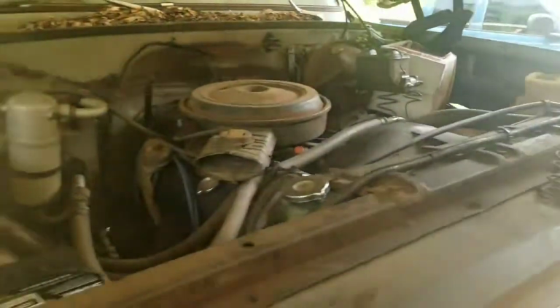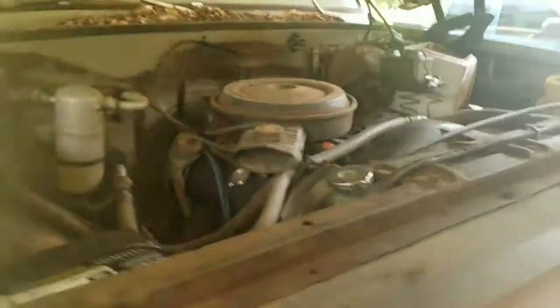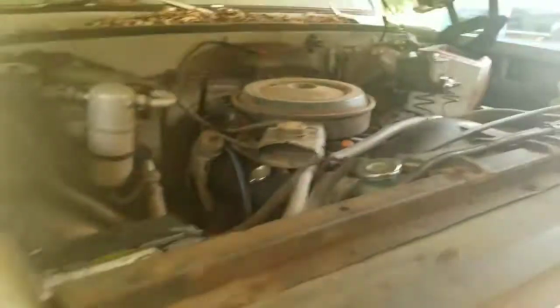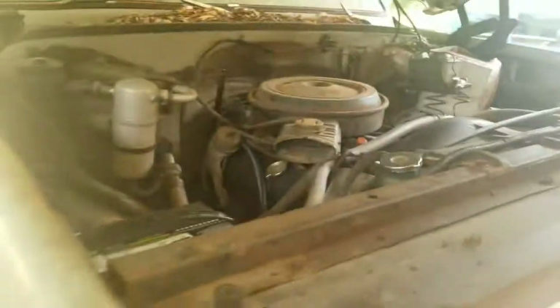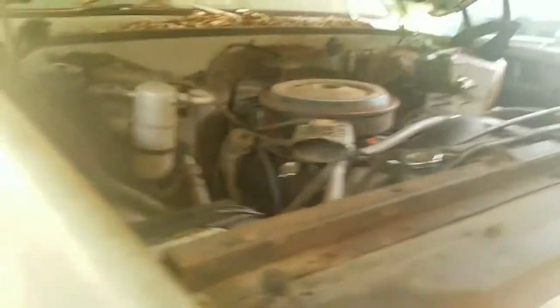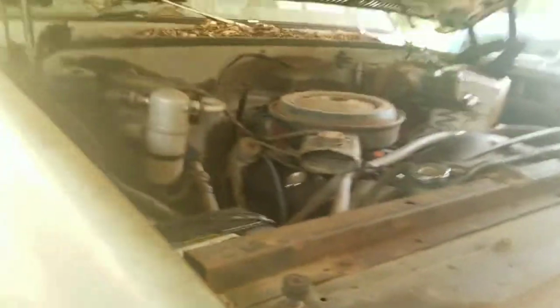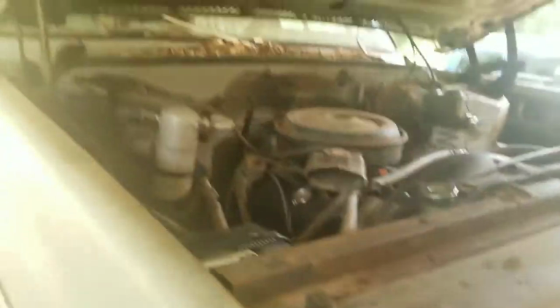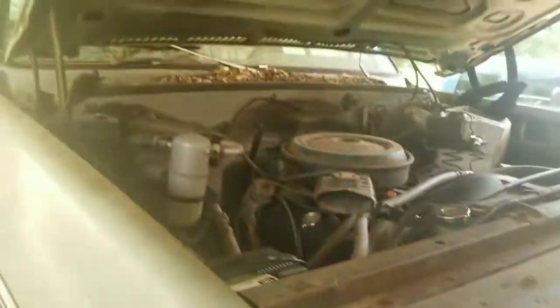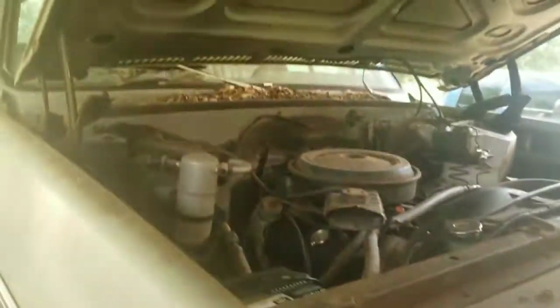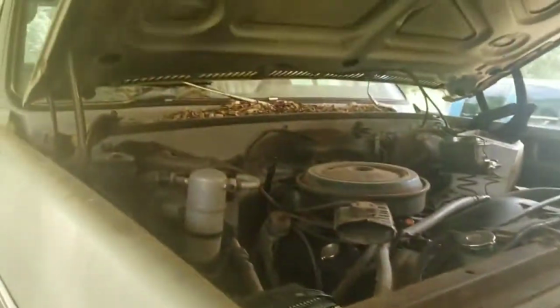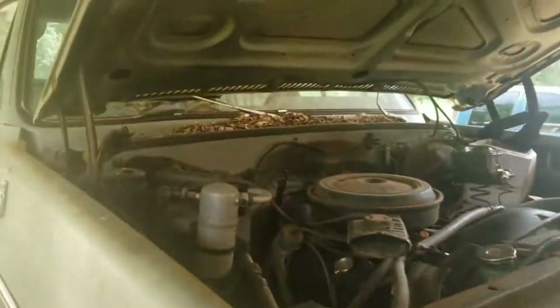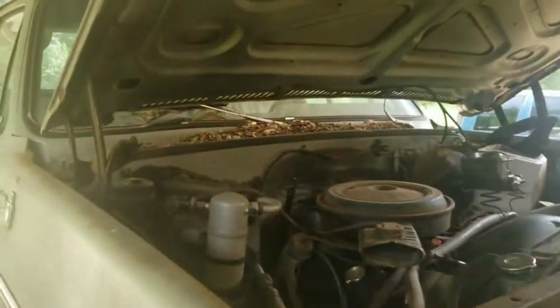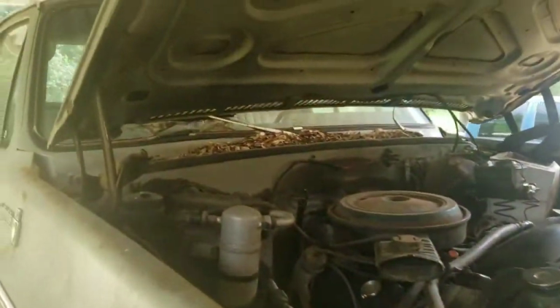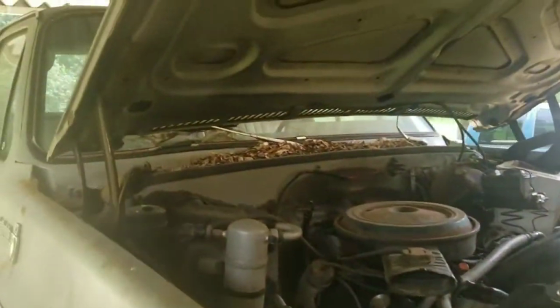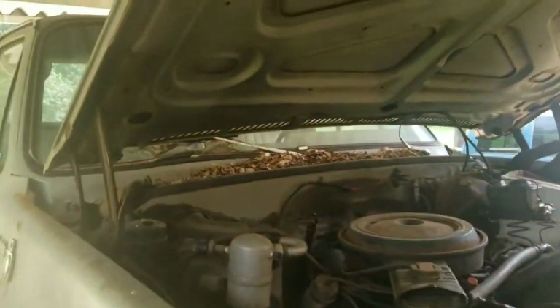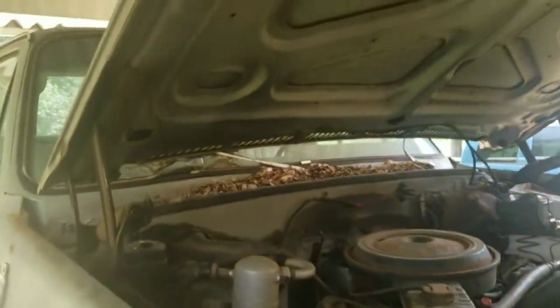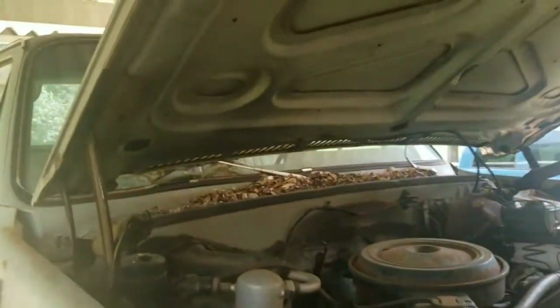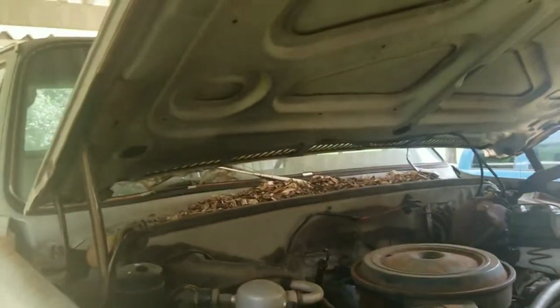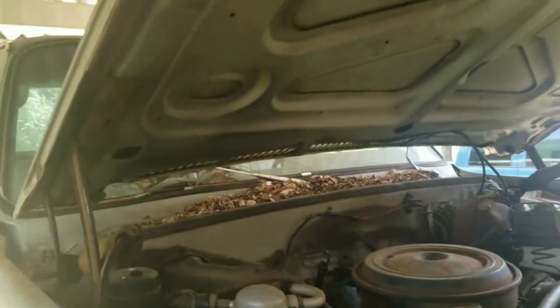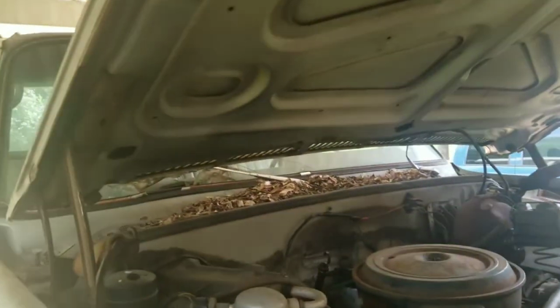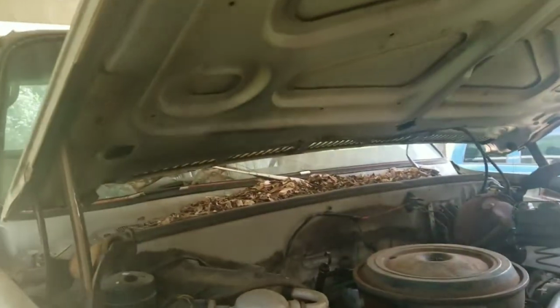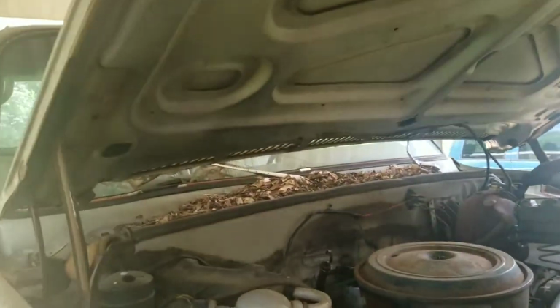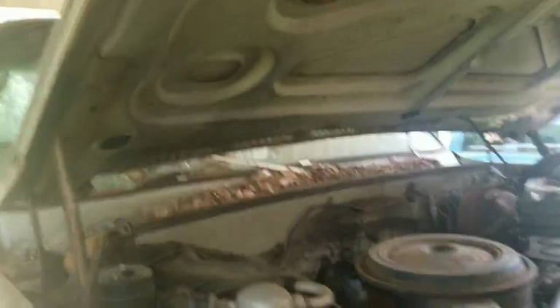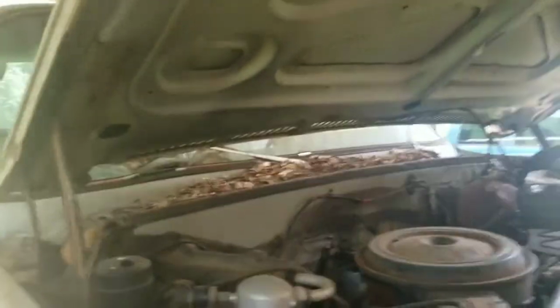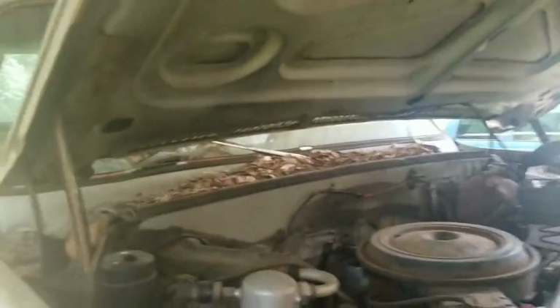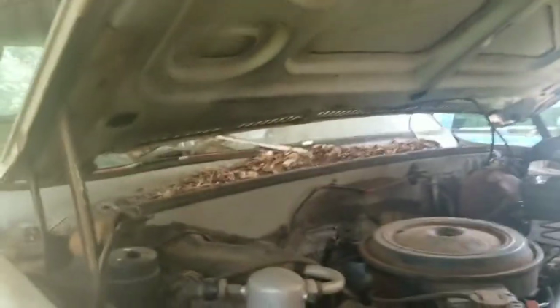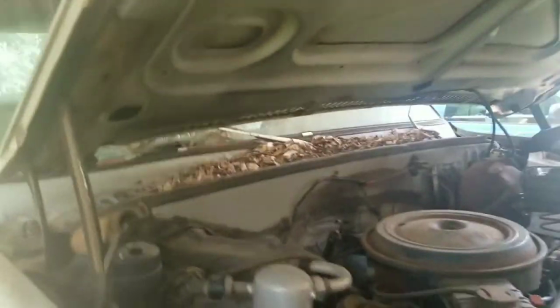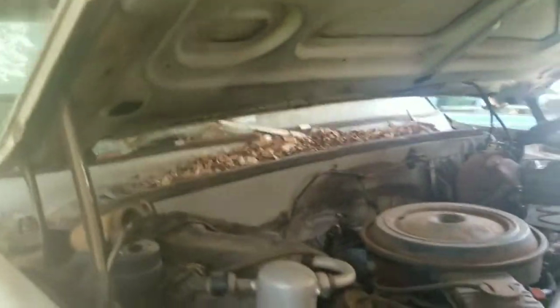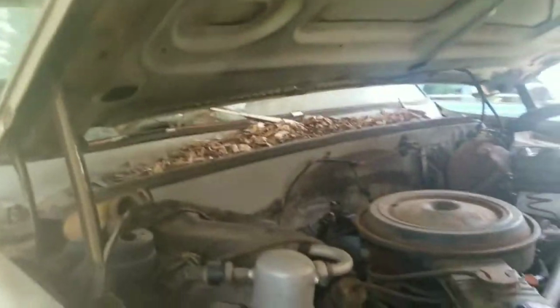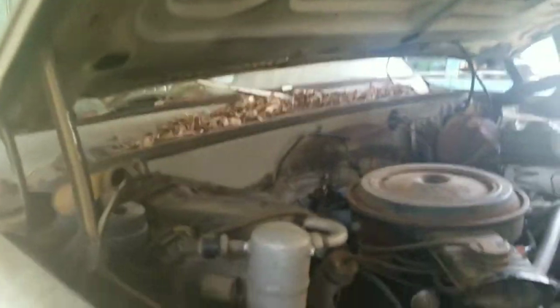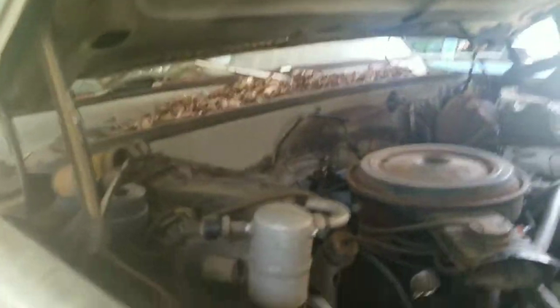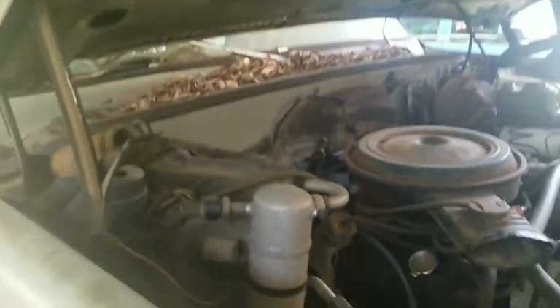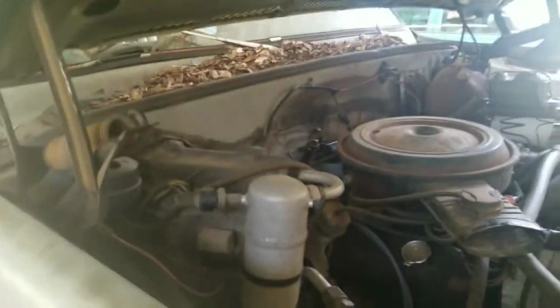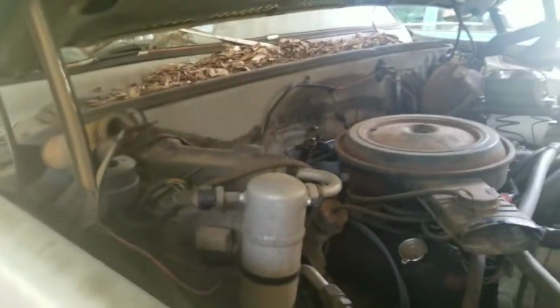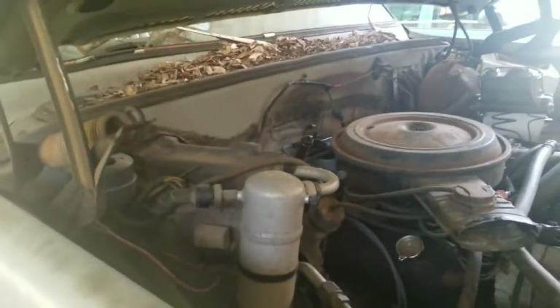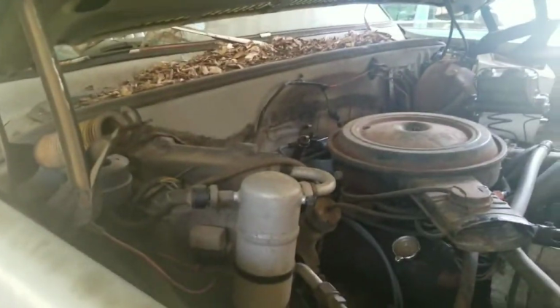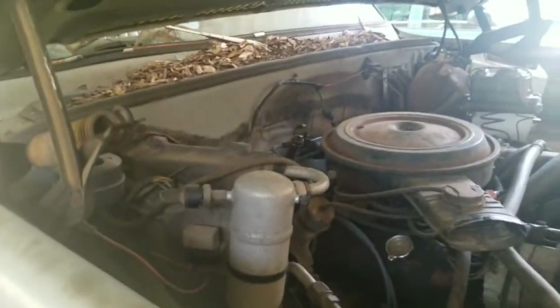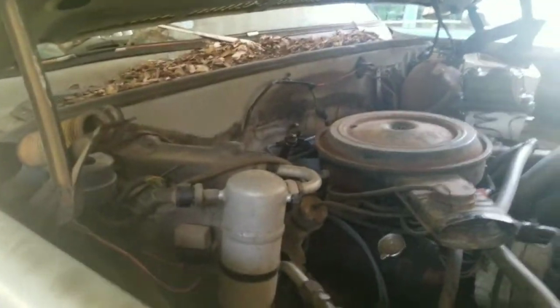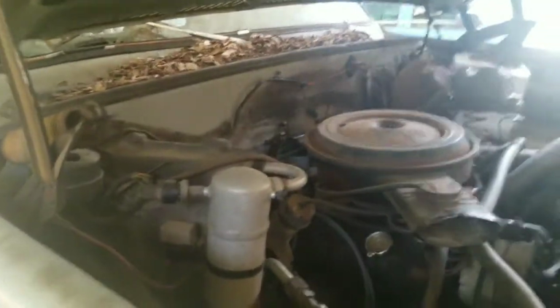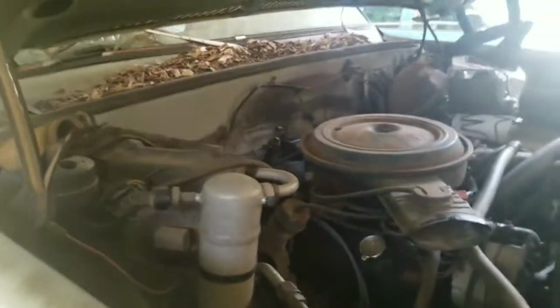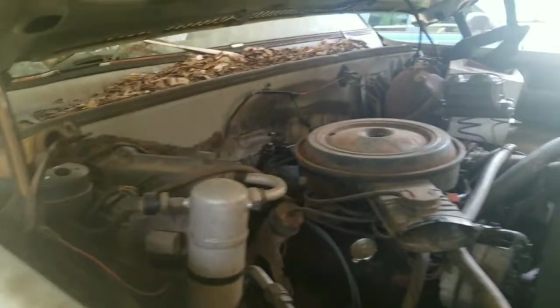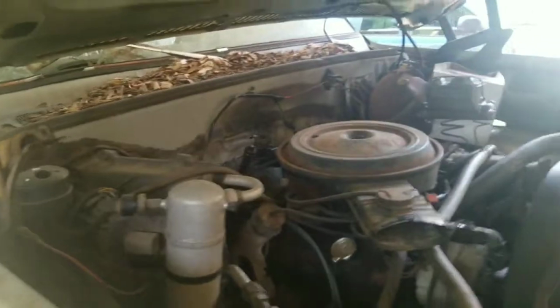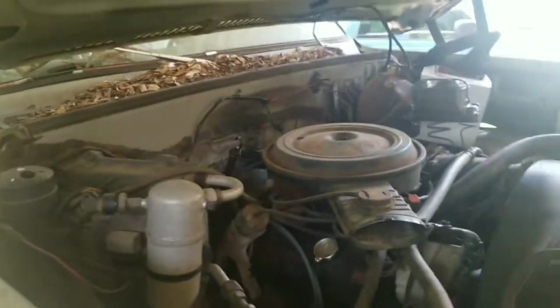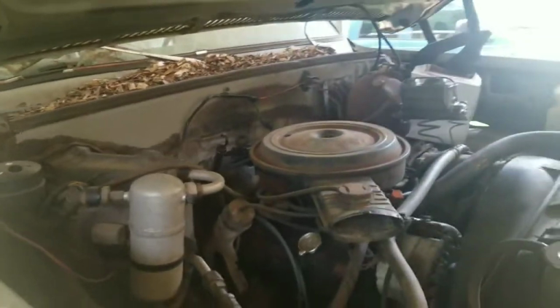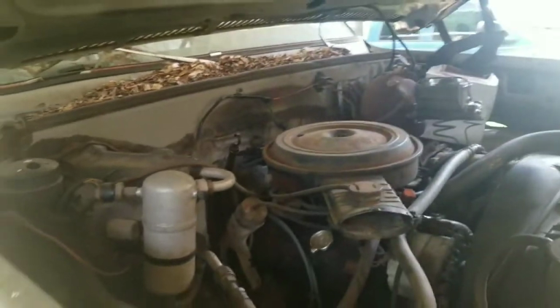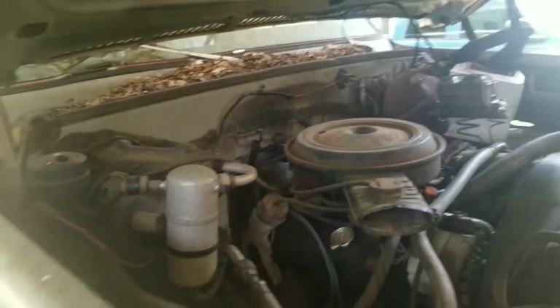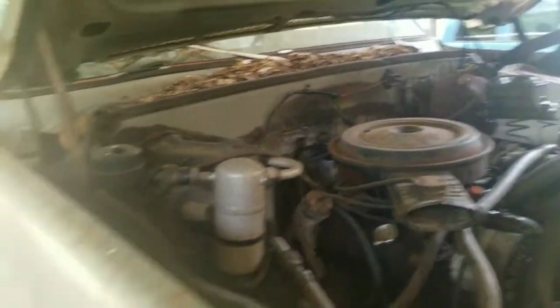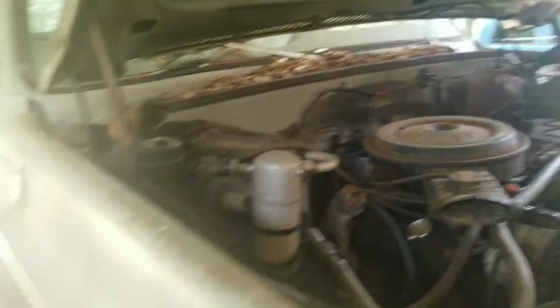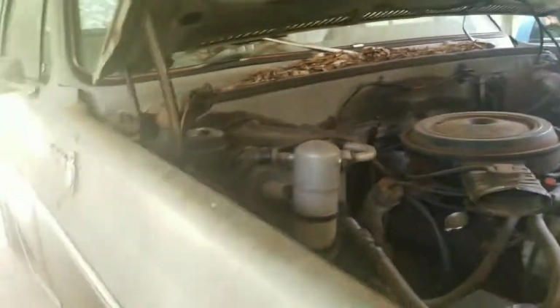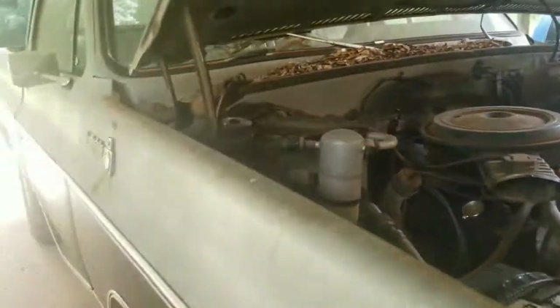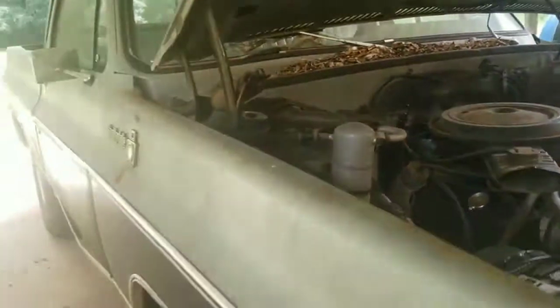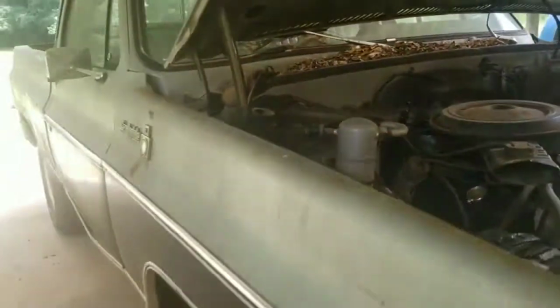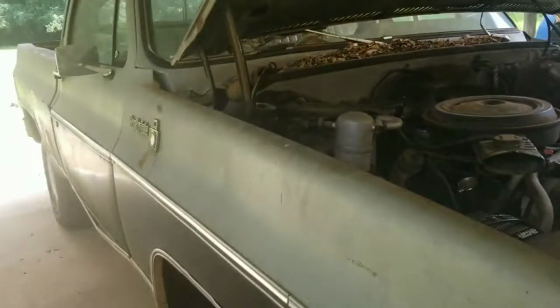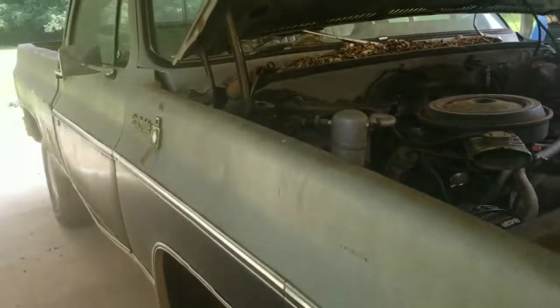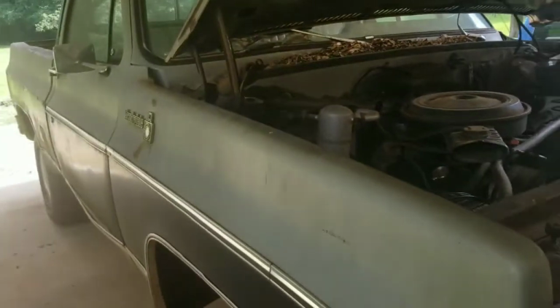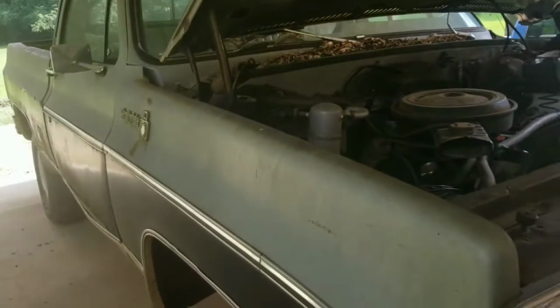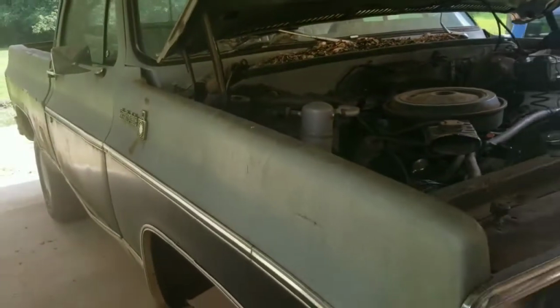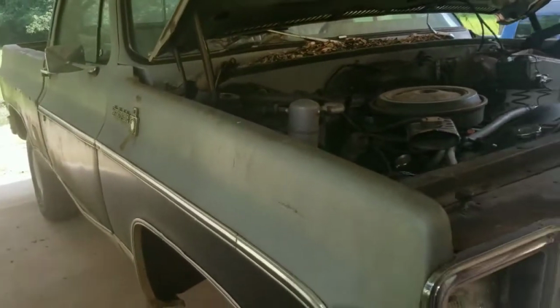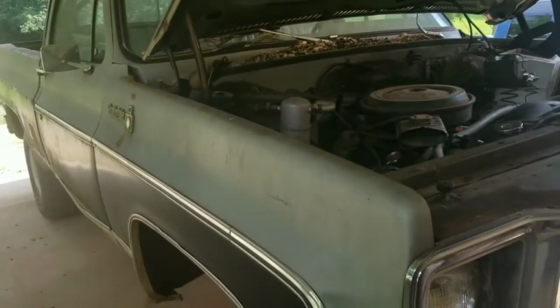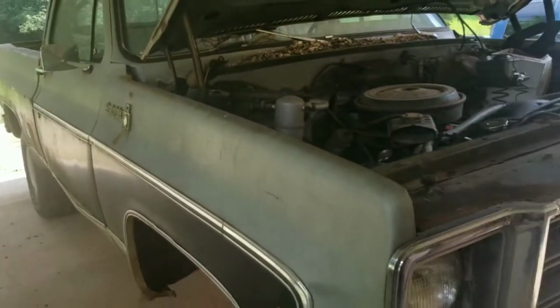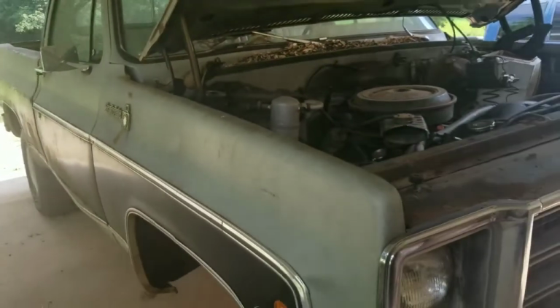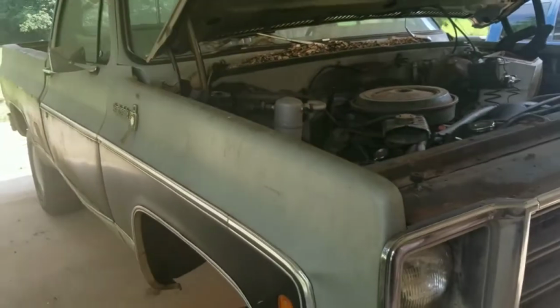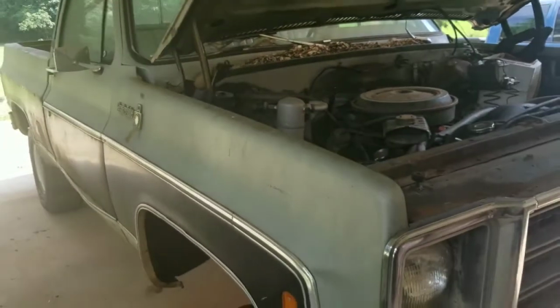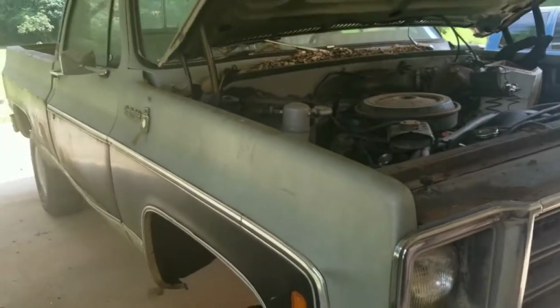Alright, so what's up everybody? Welcome back to another episode of J&O Garage. Today we're going to be piddling on the old Chevy.